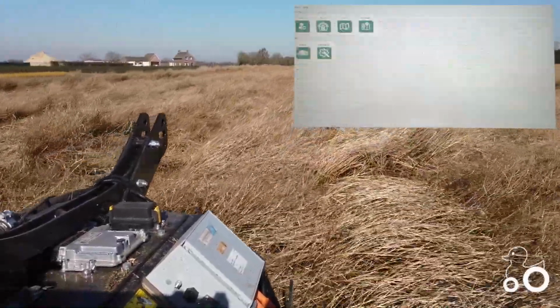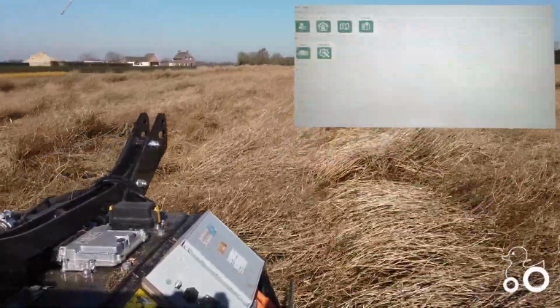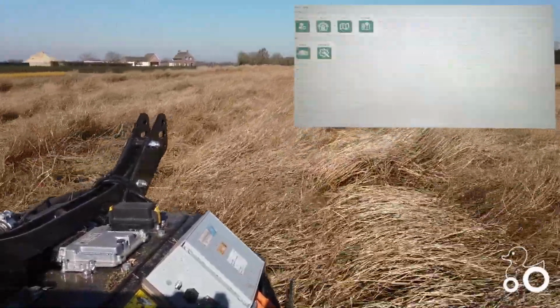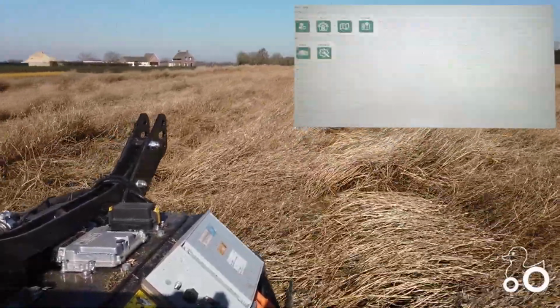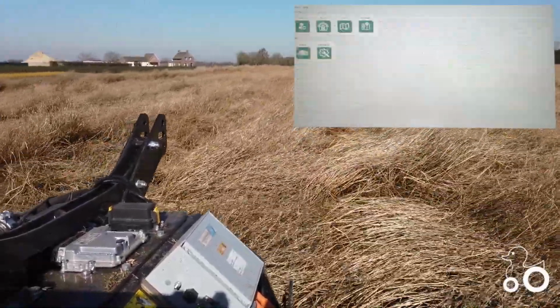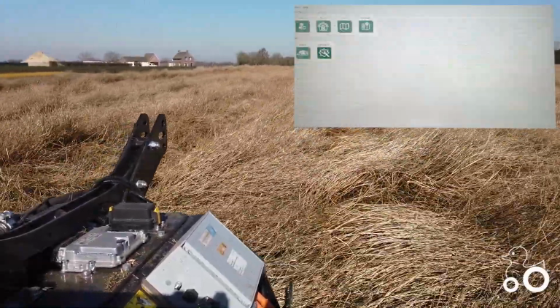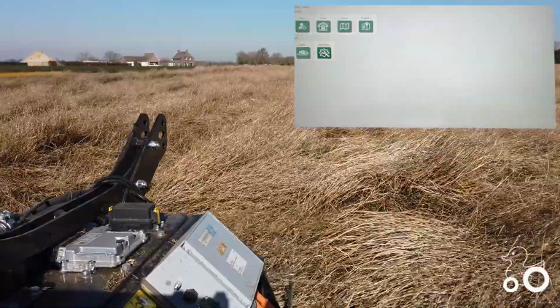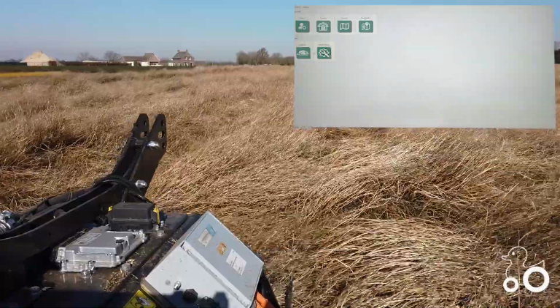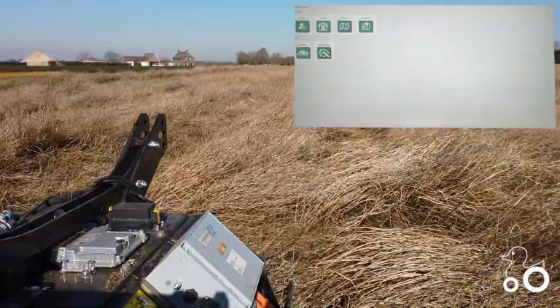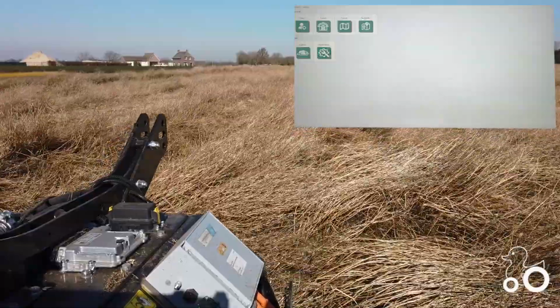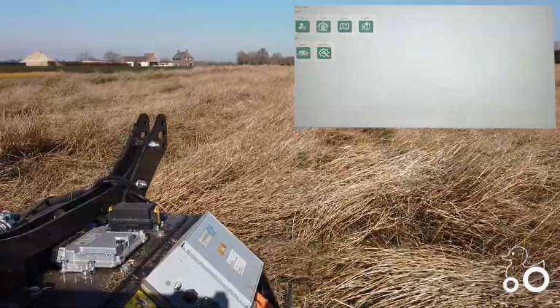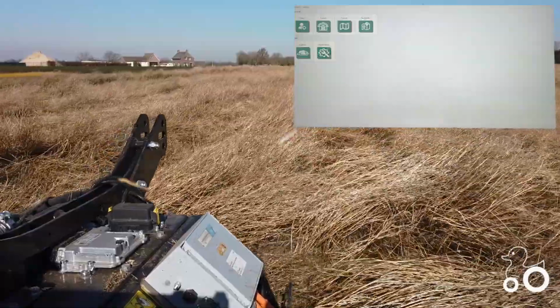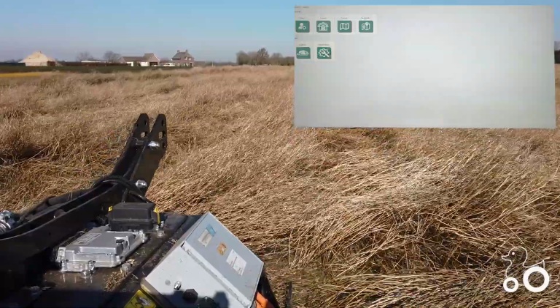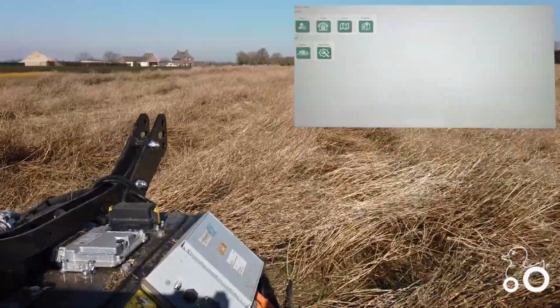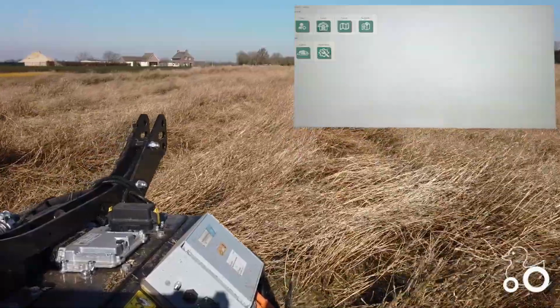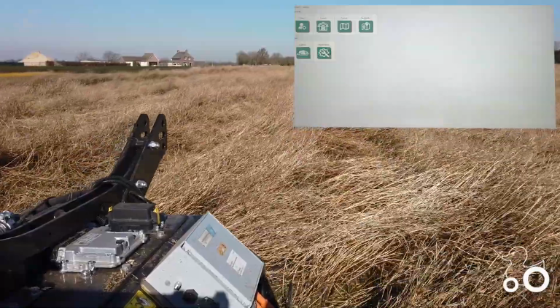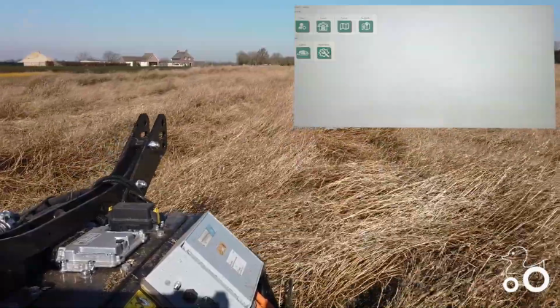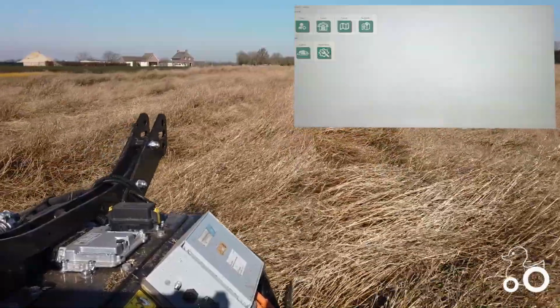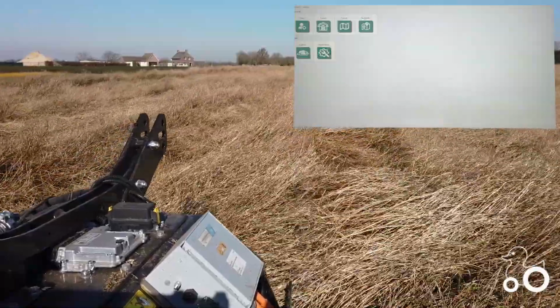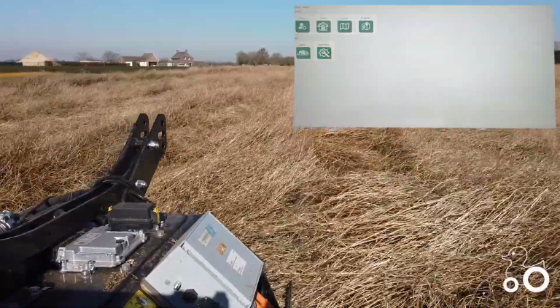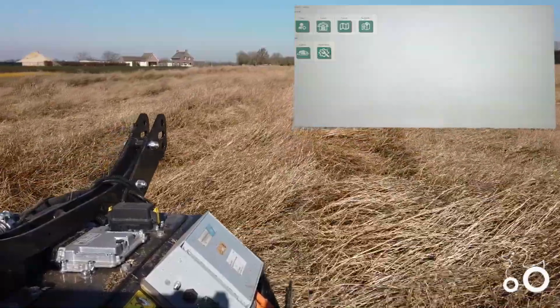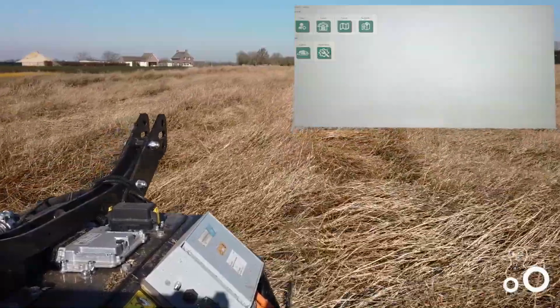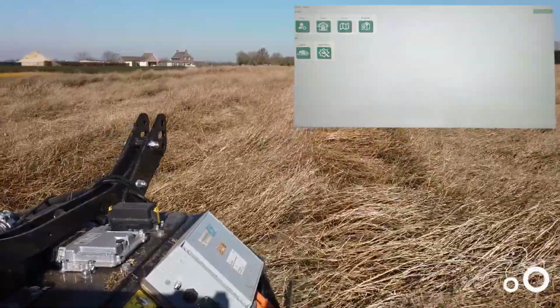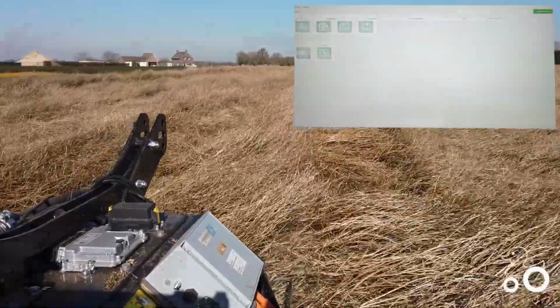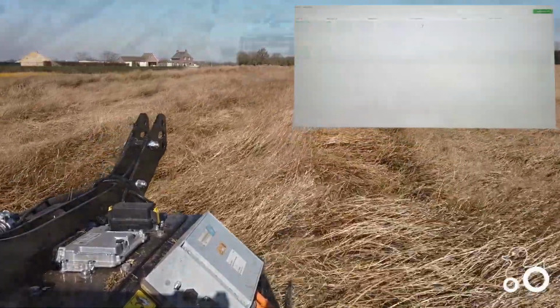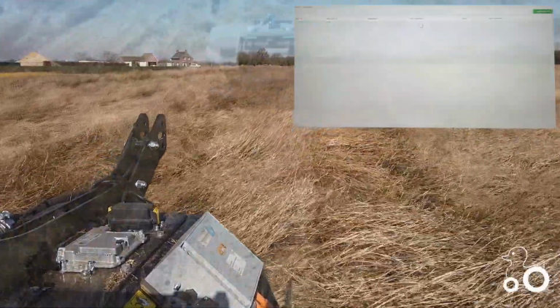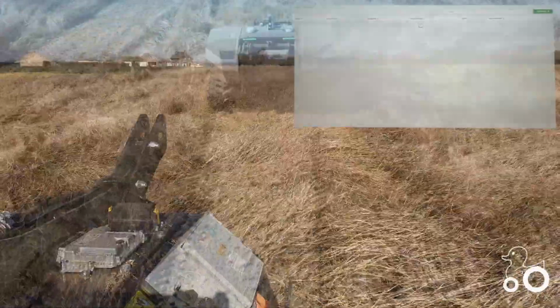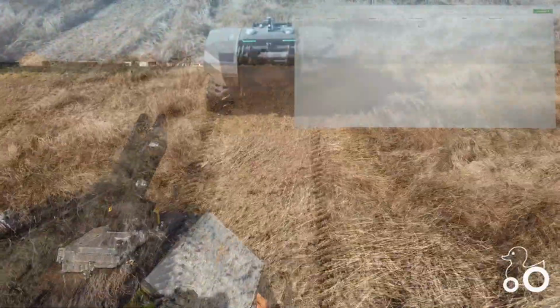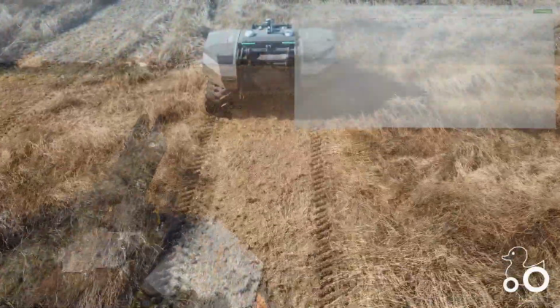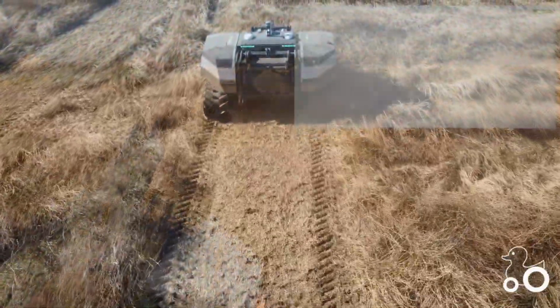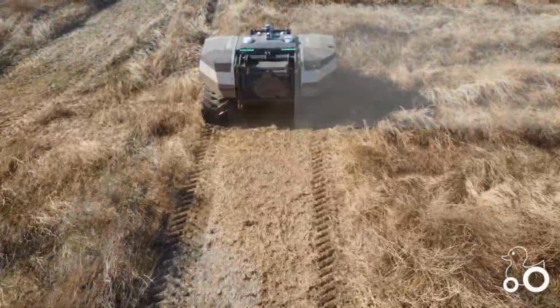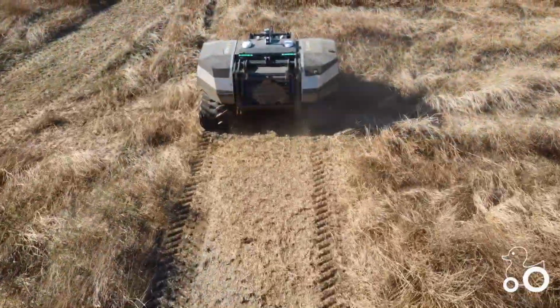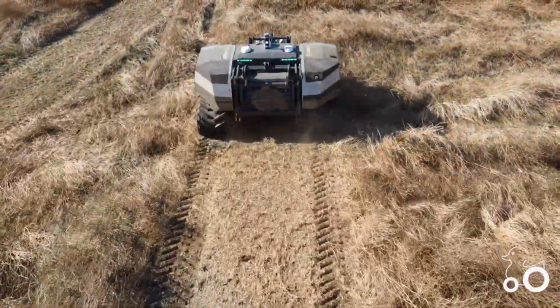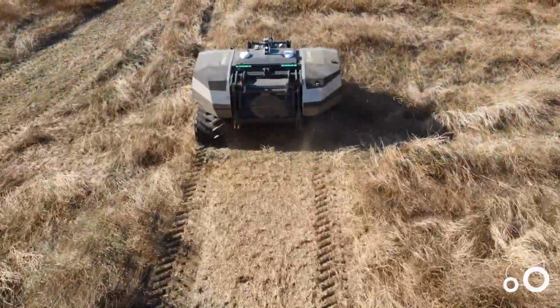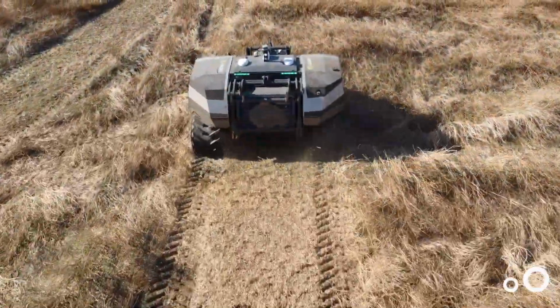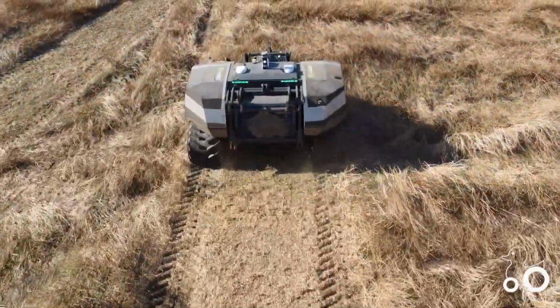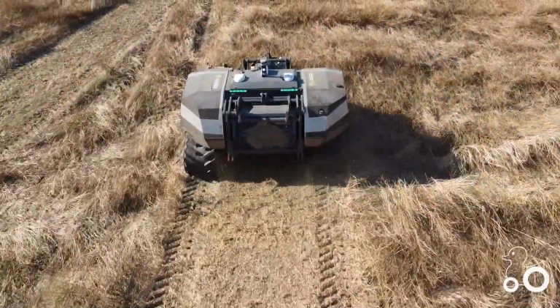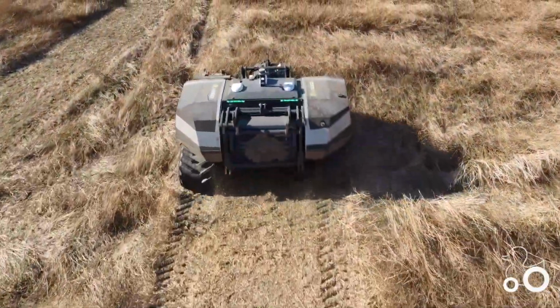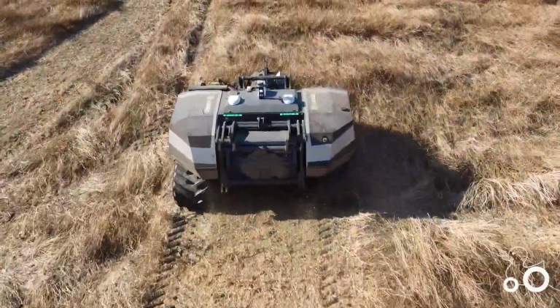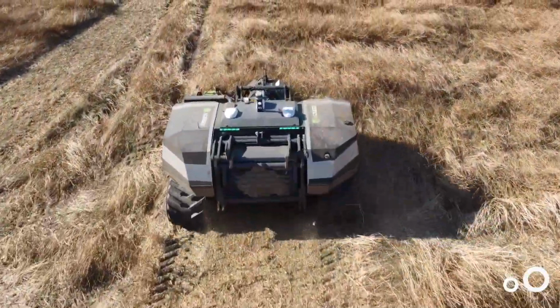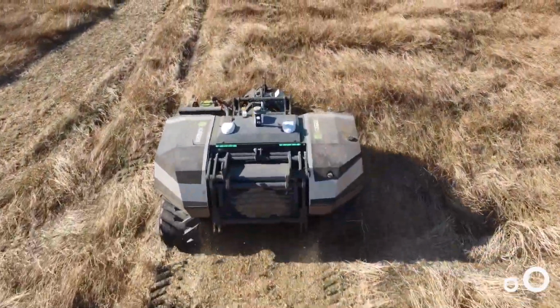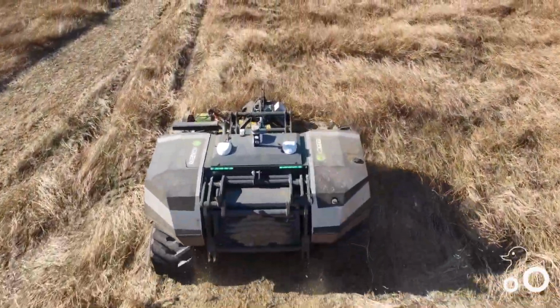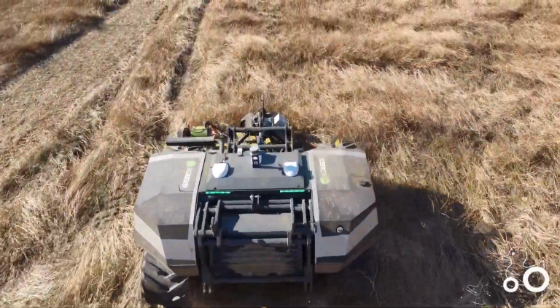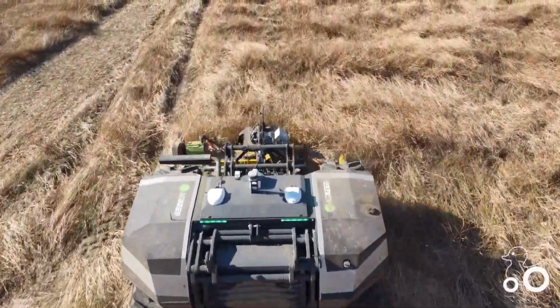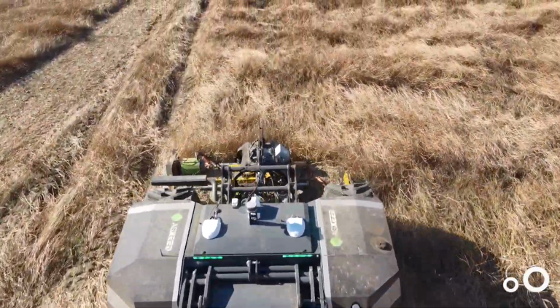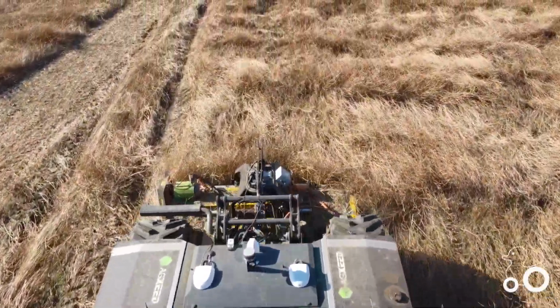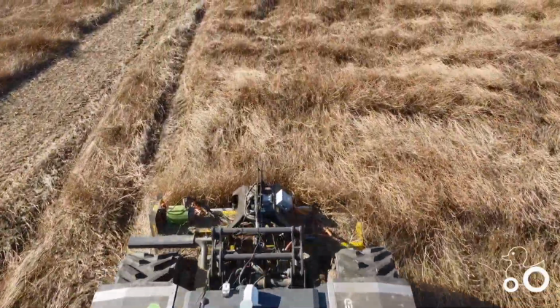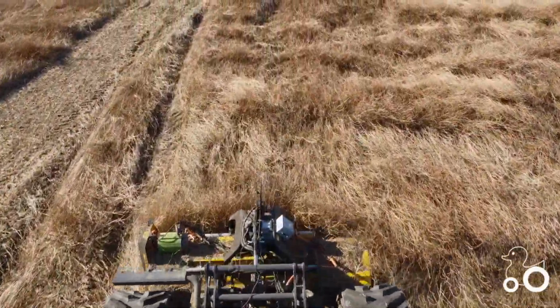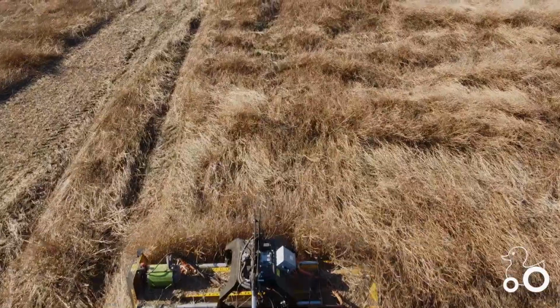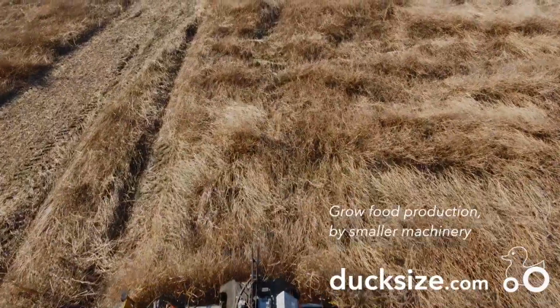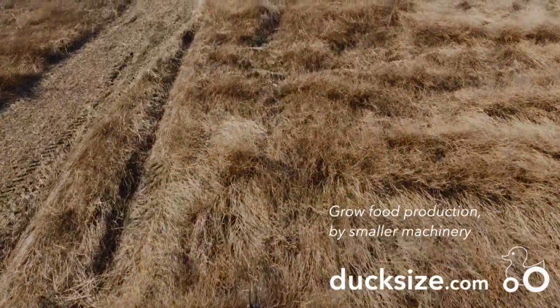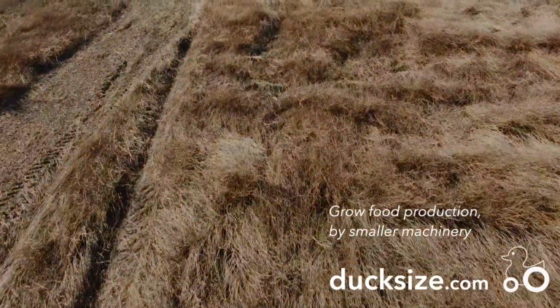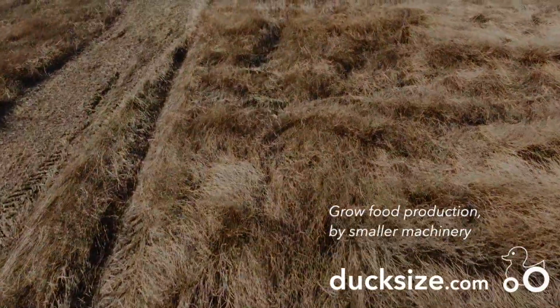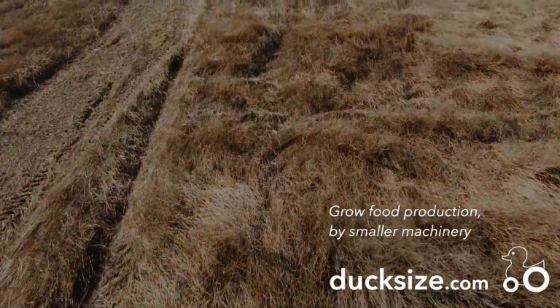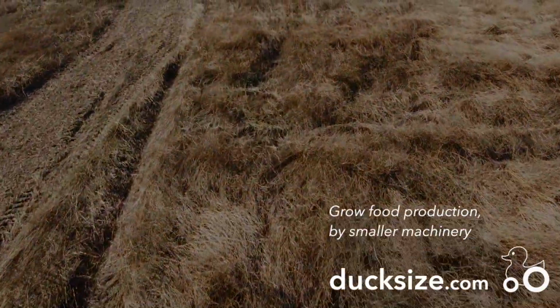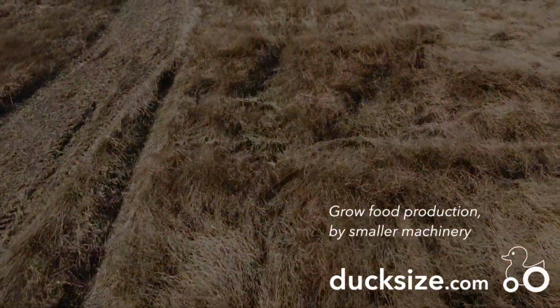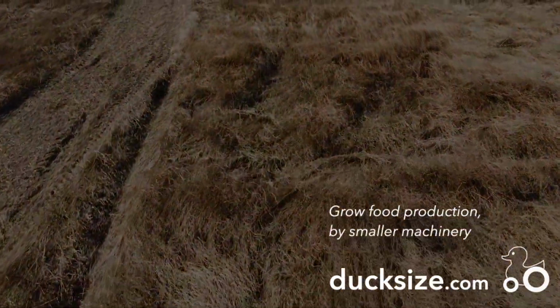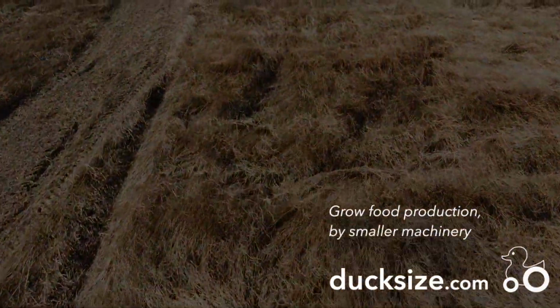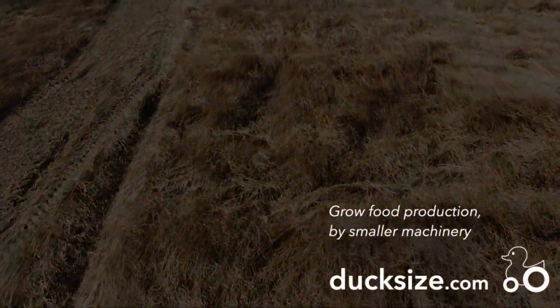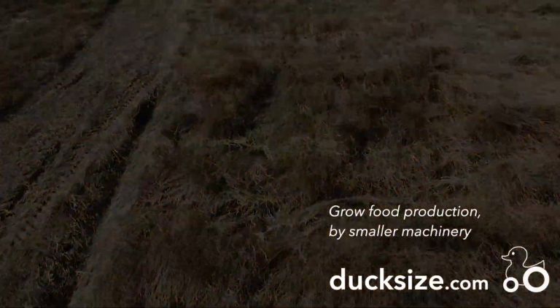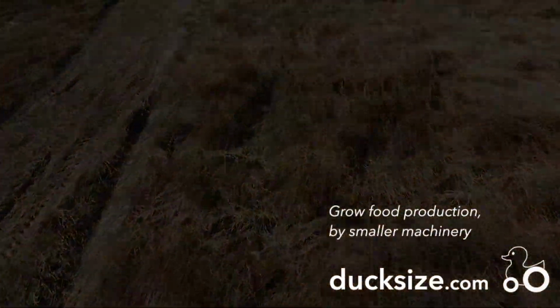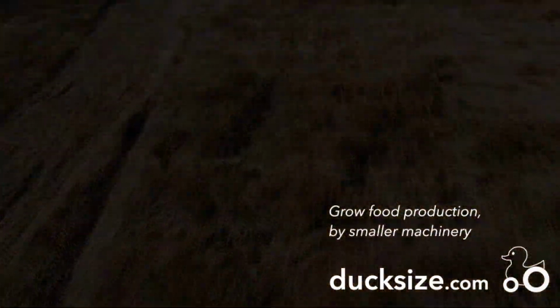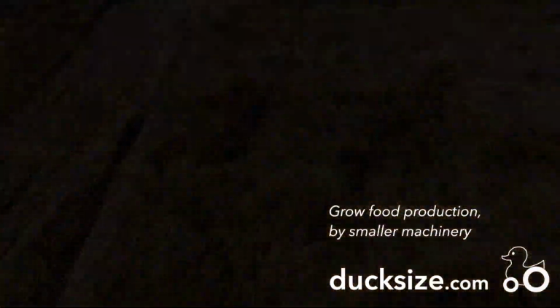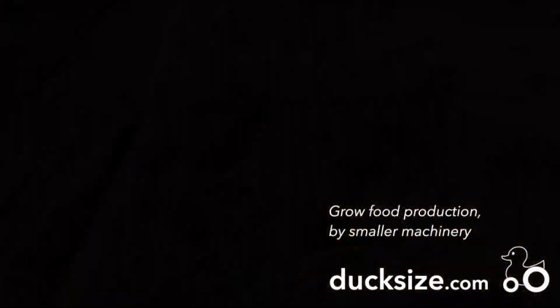Beyond the robot. Do you want to learn more about agriculture robots? Visit ducksize.com.